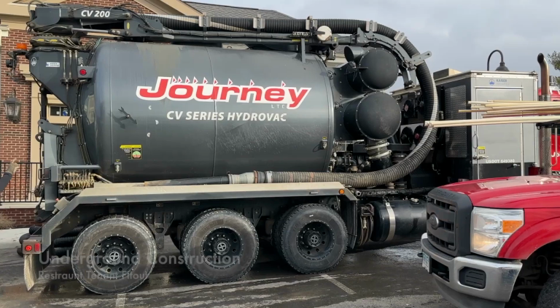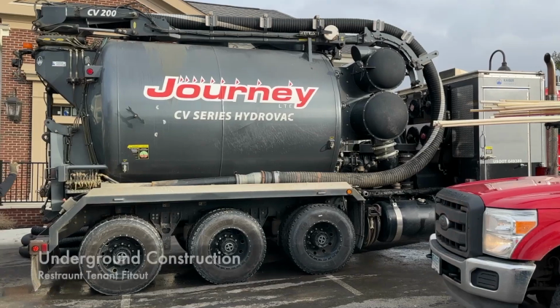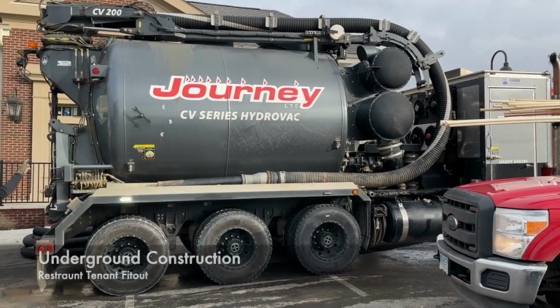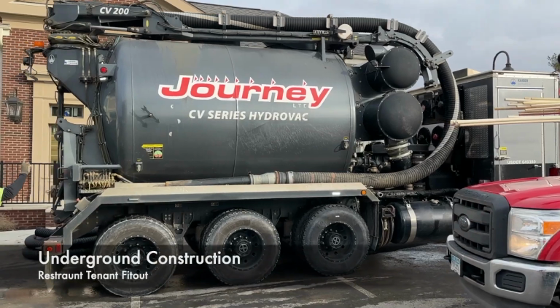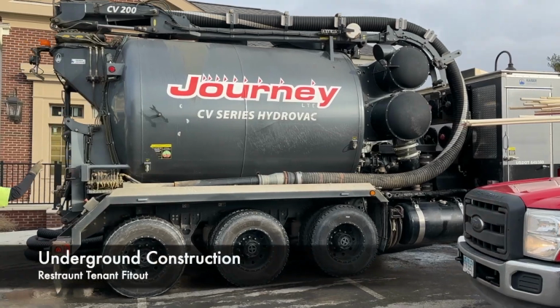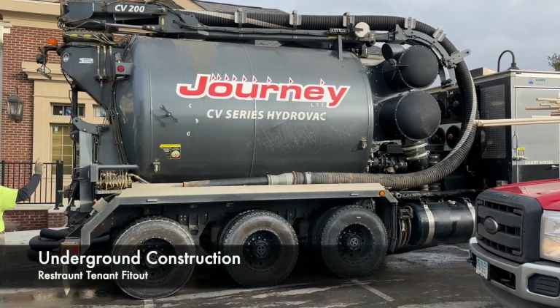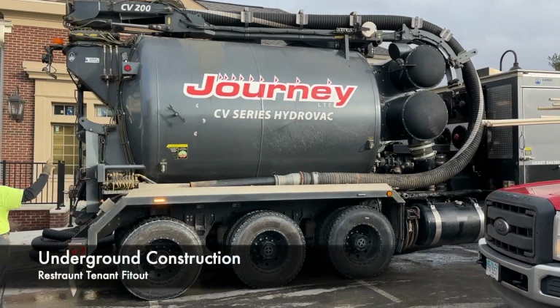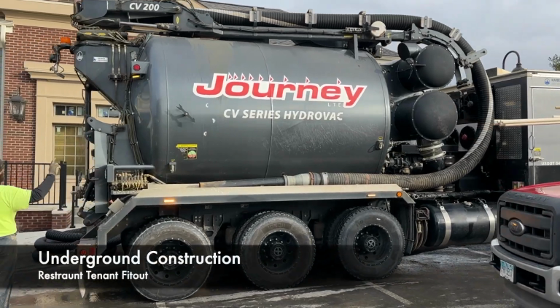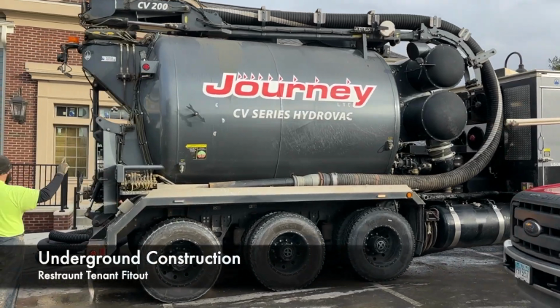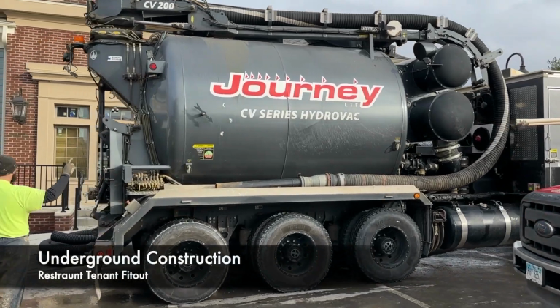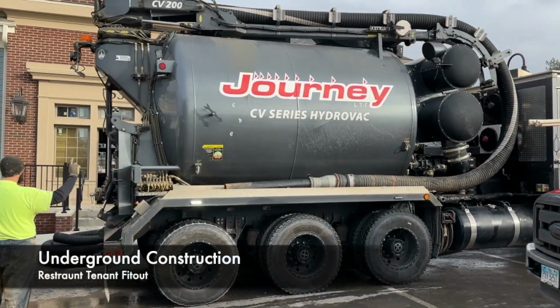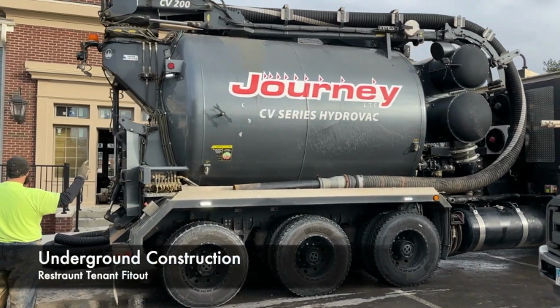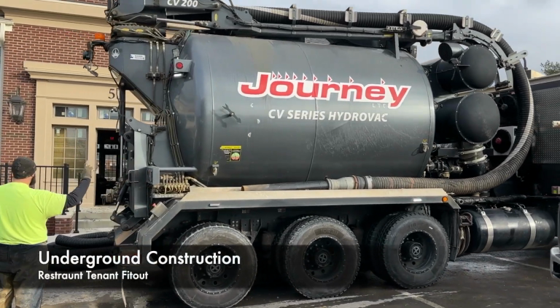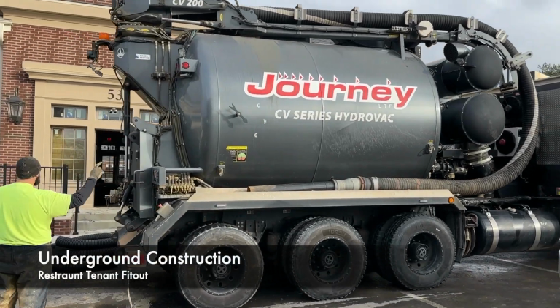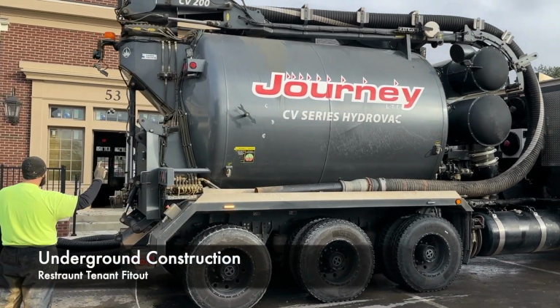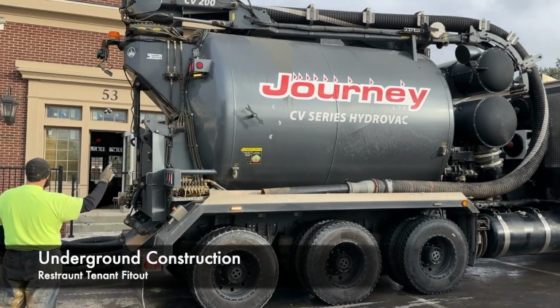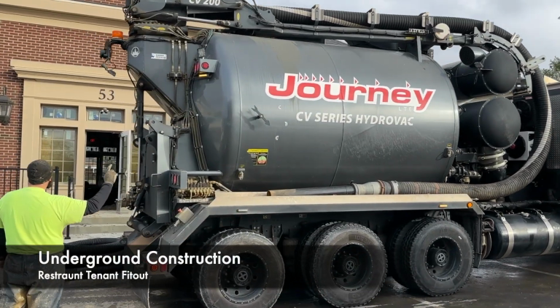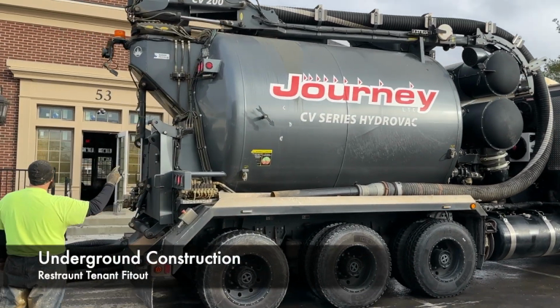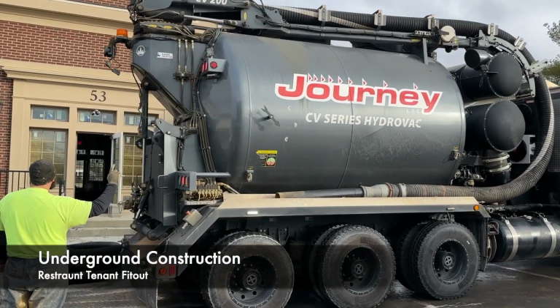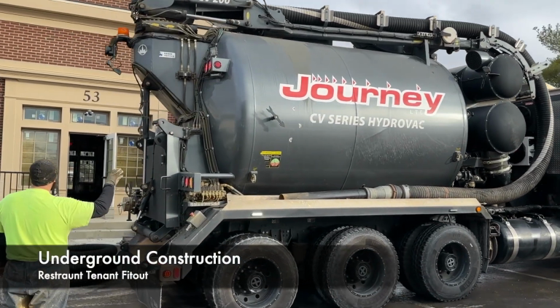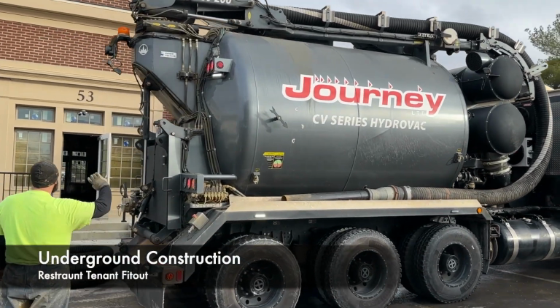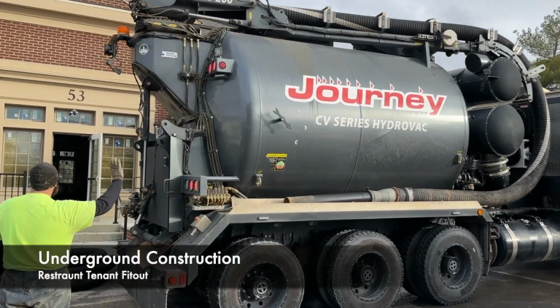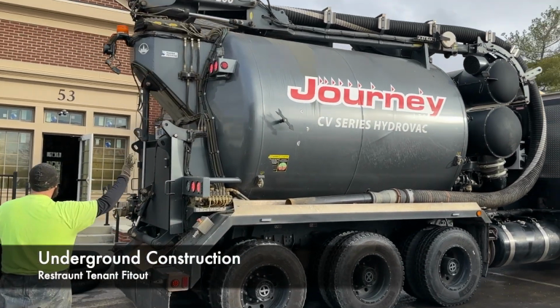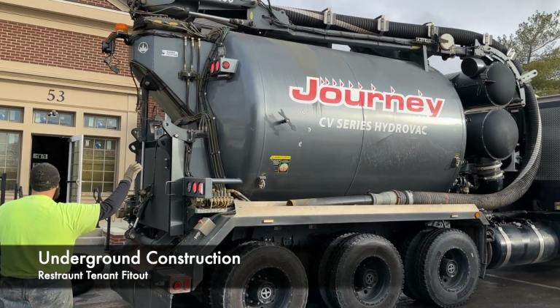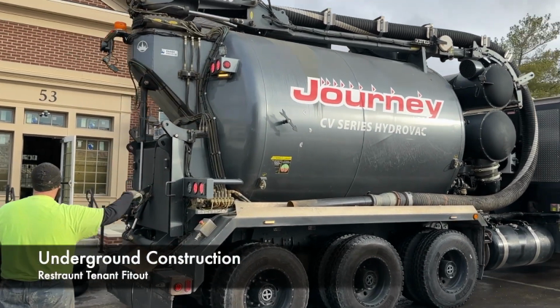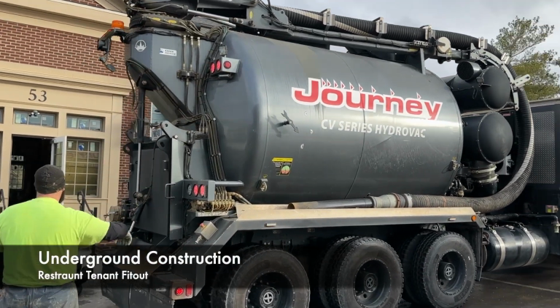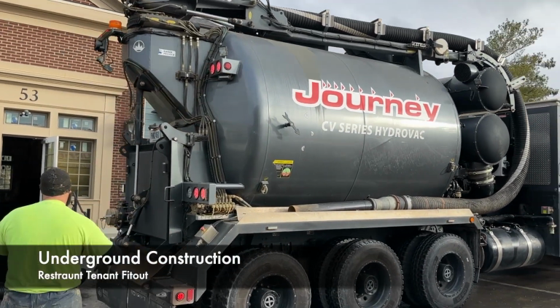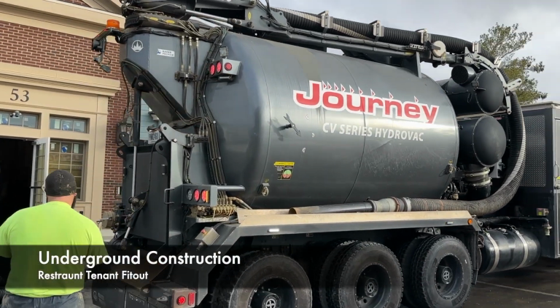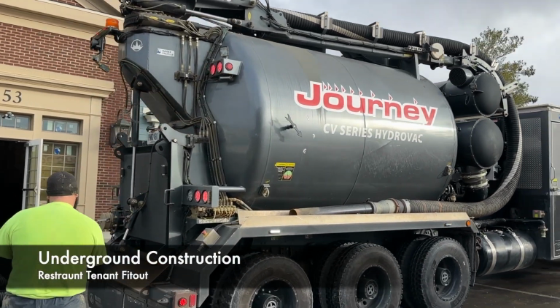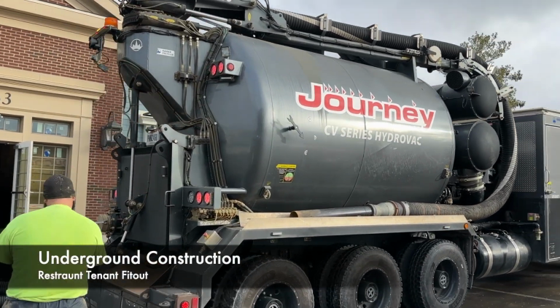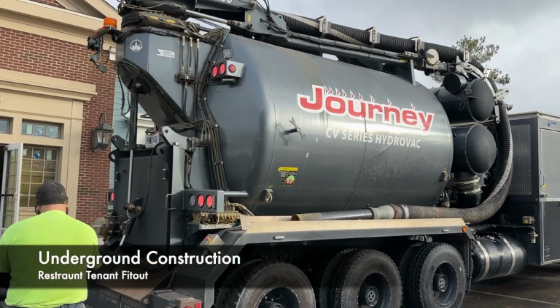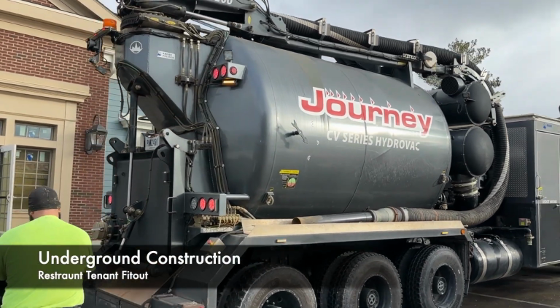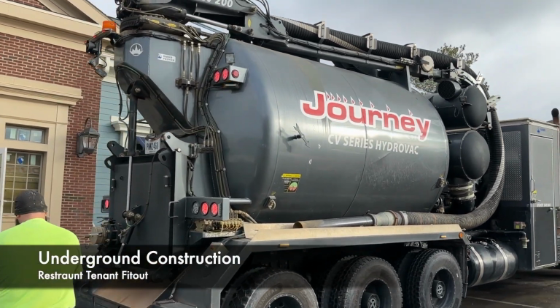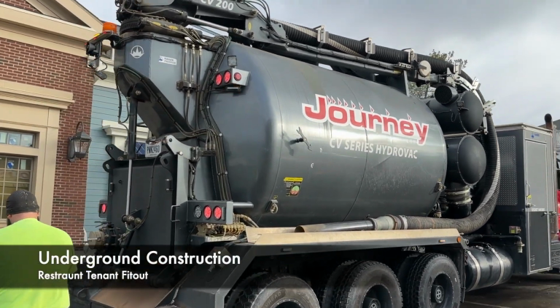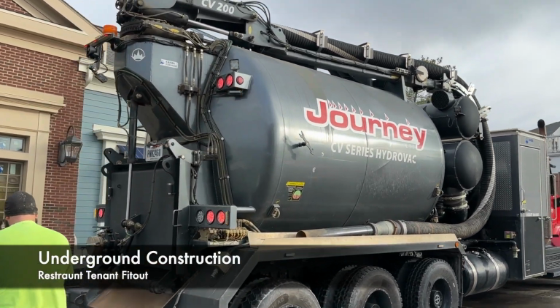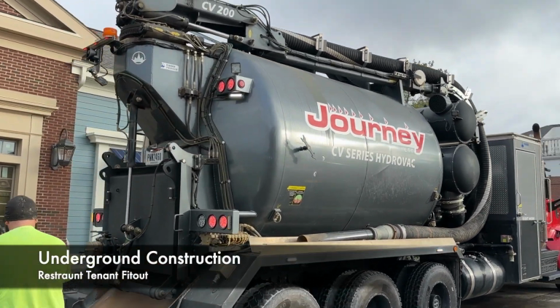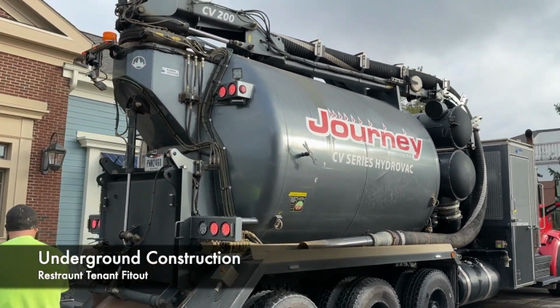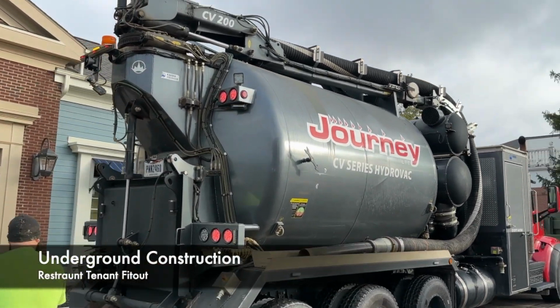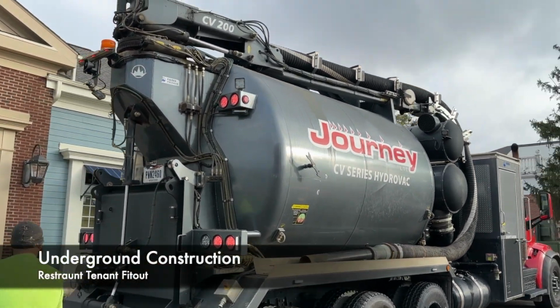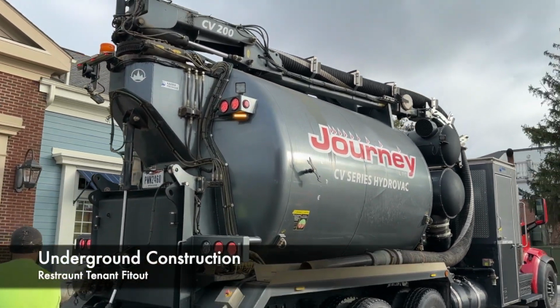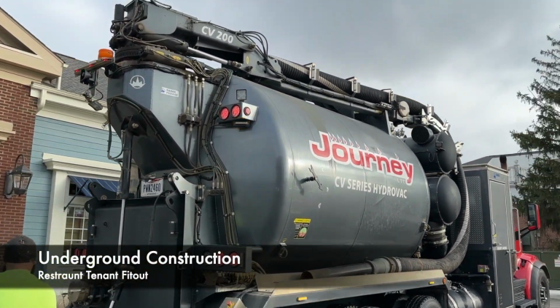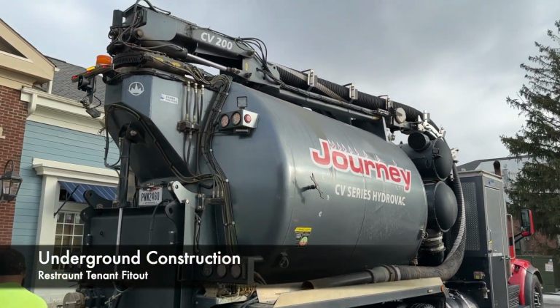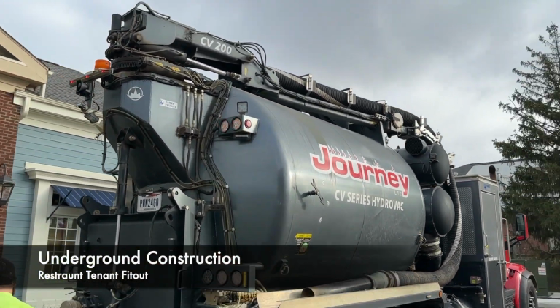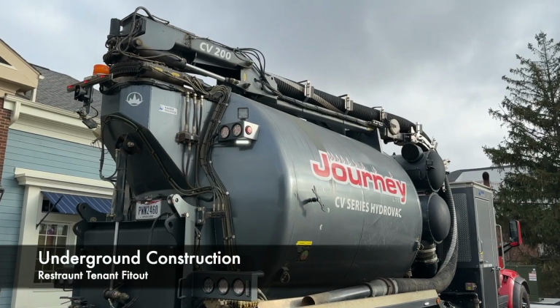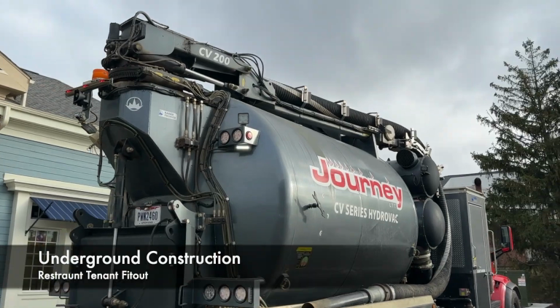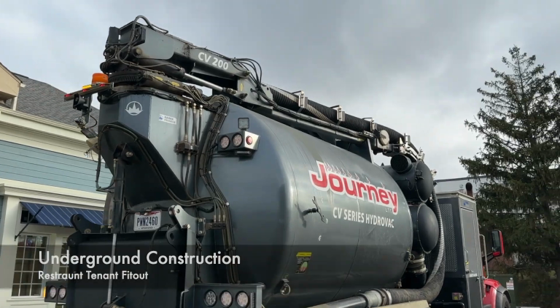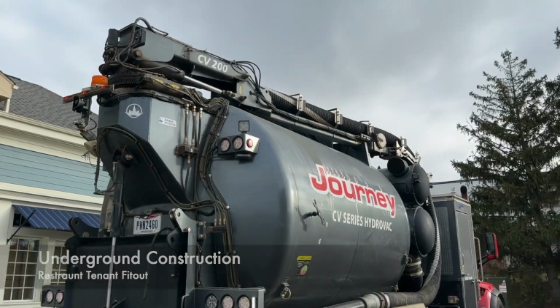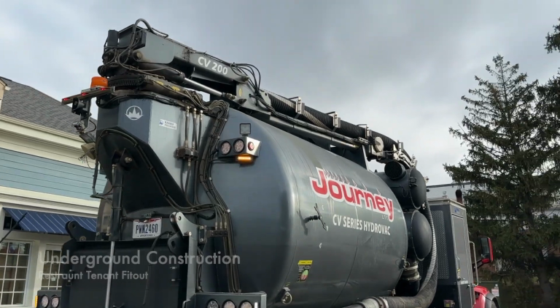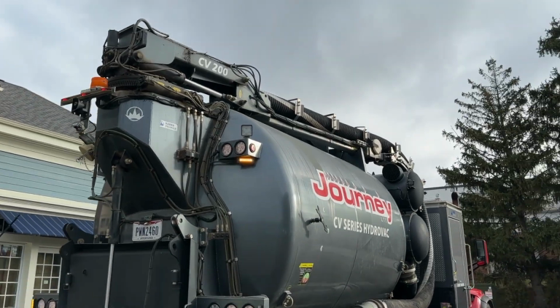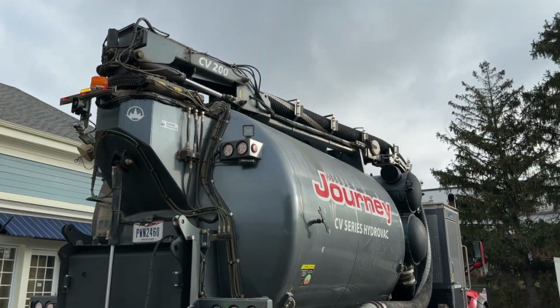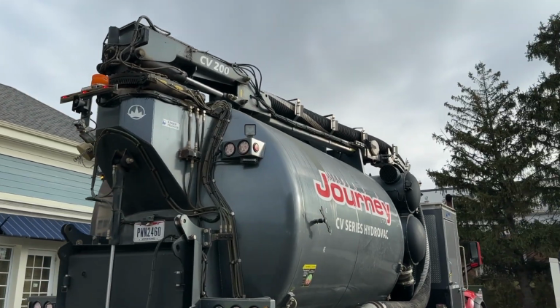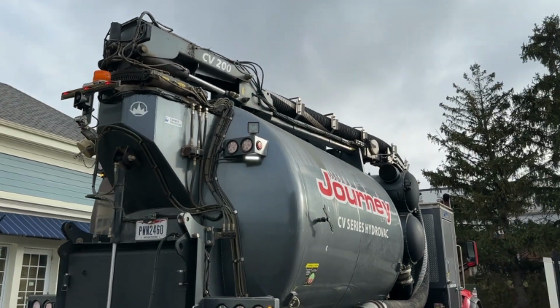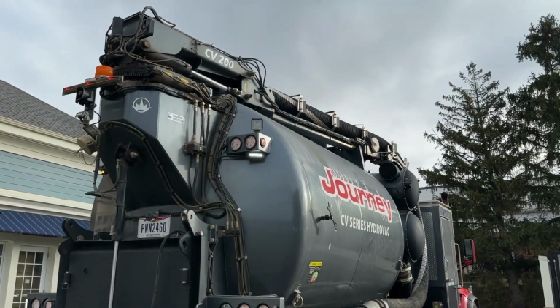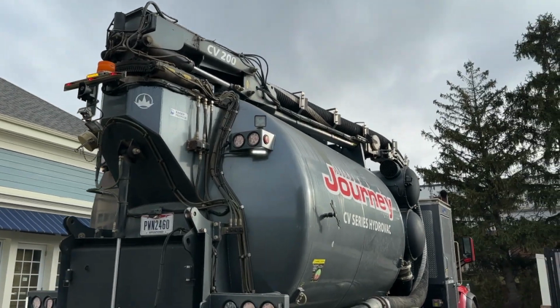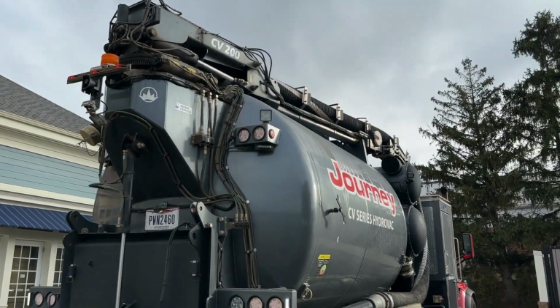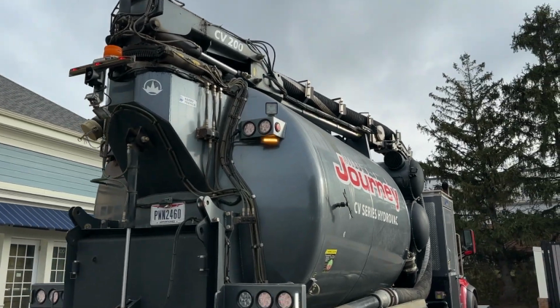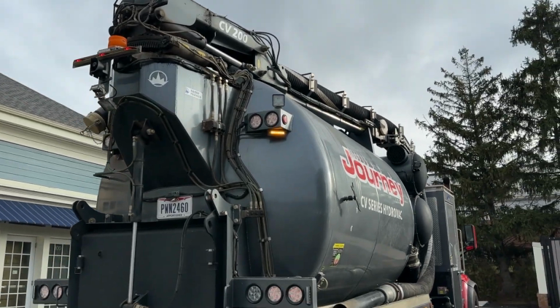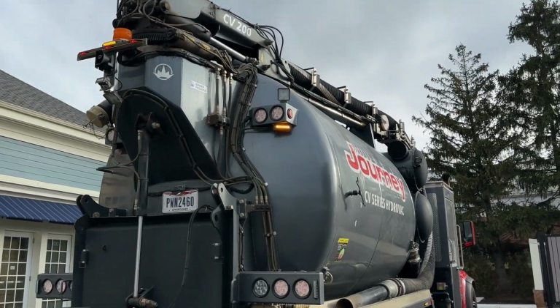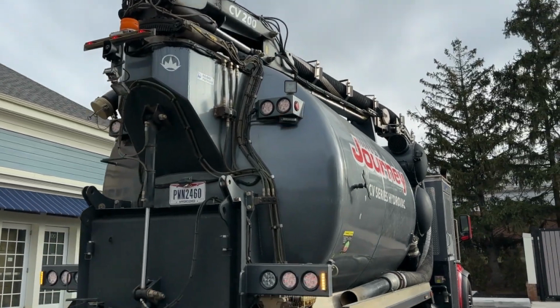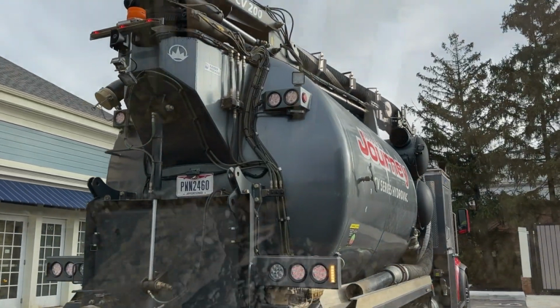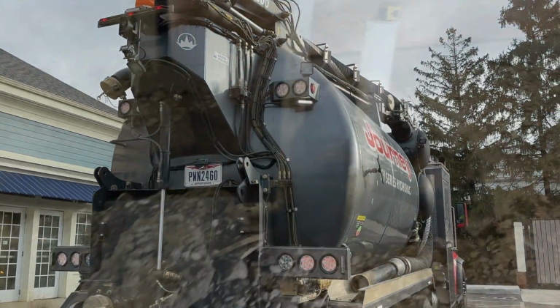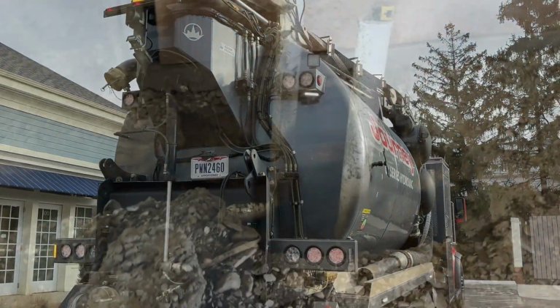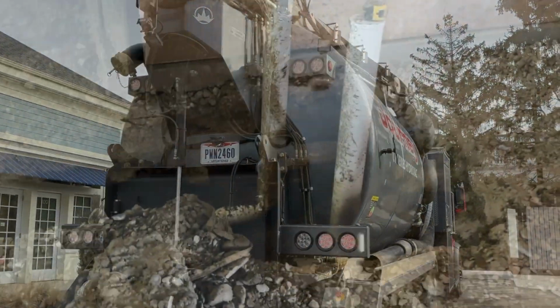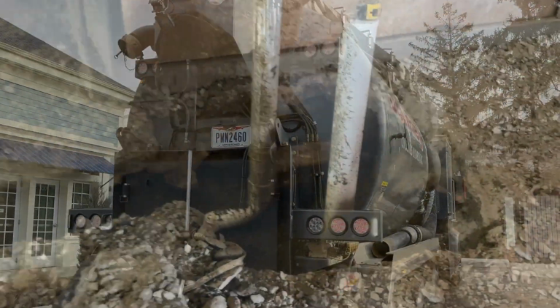Welcome back to Commercial Constructix. I'm going to do a walkthrough of an ongoing project. This is the restaurant tenant fit-out.